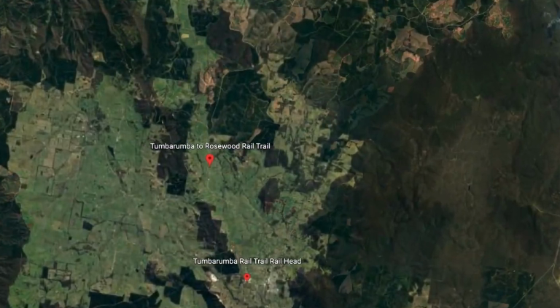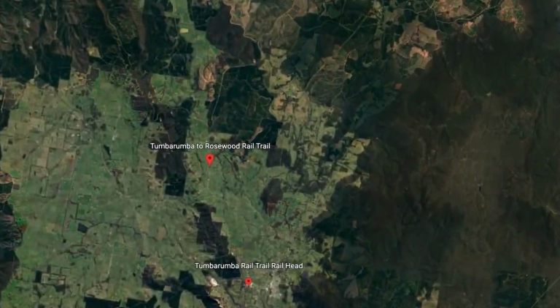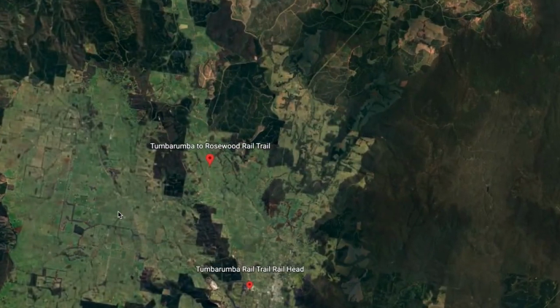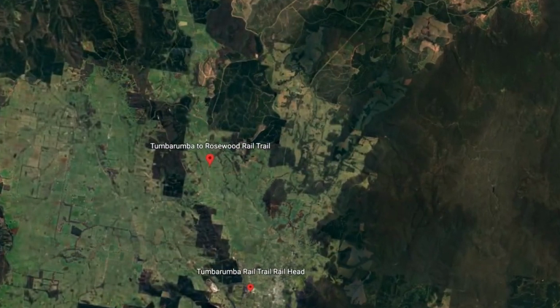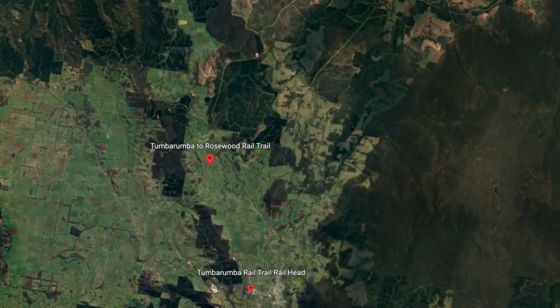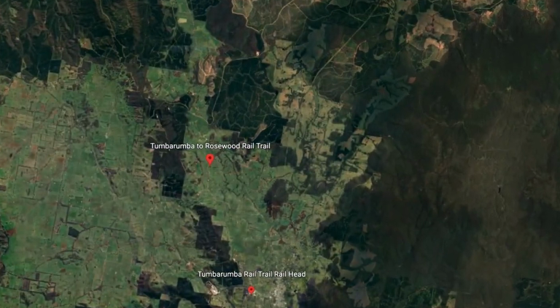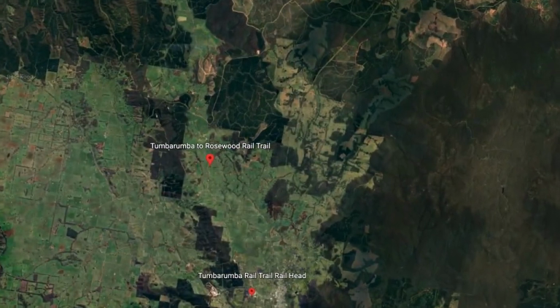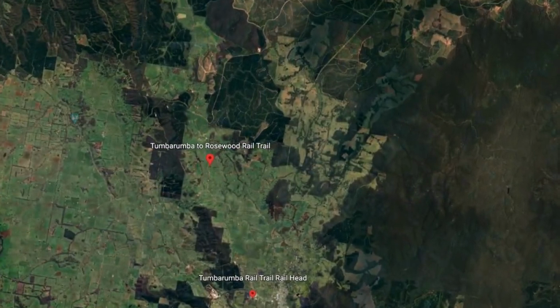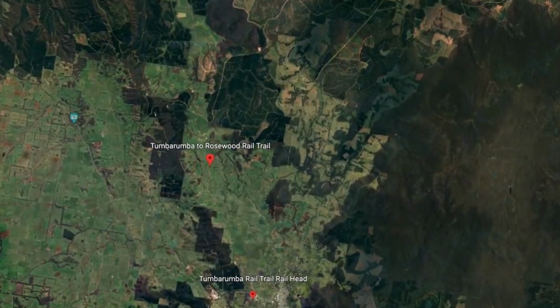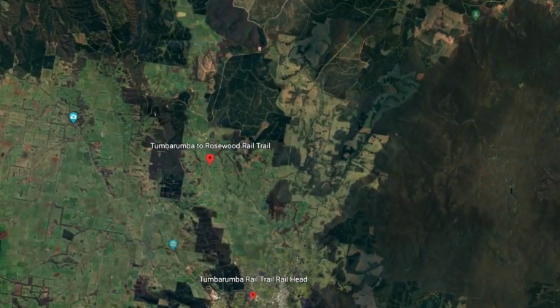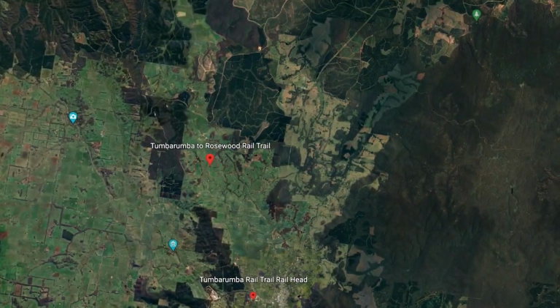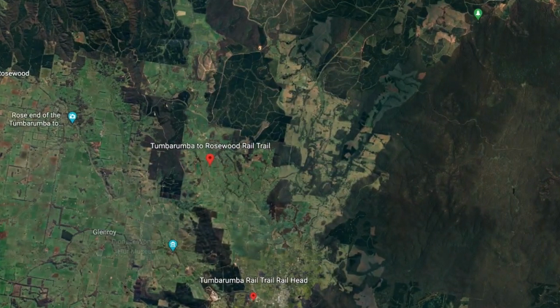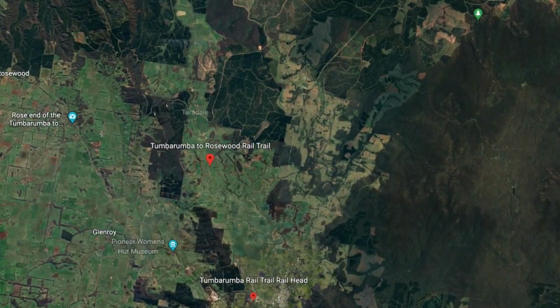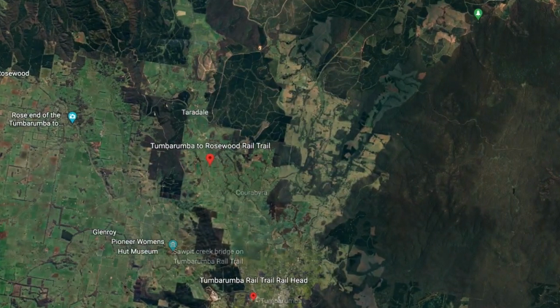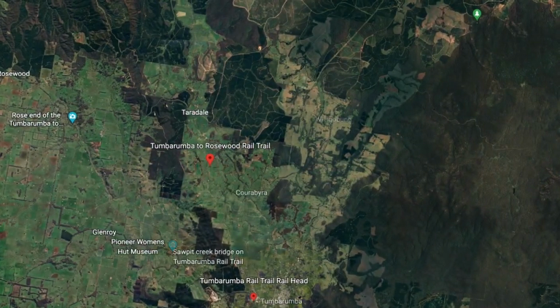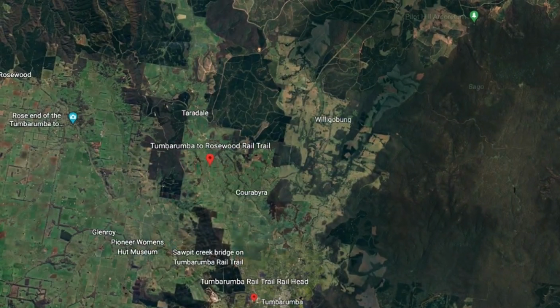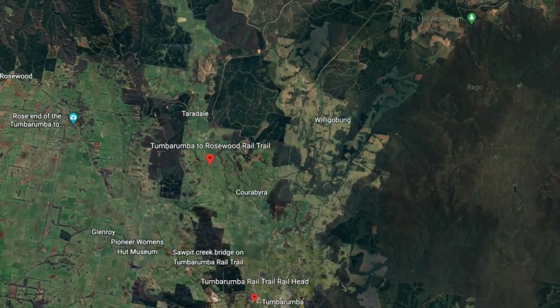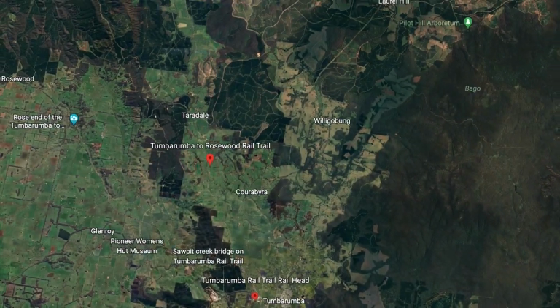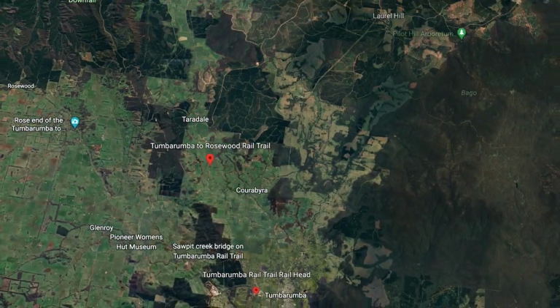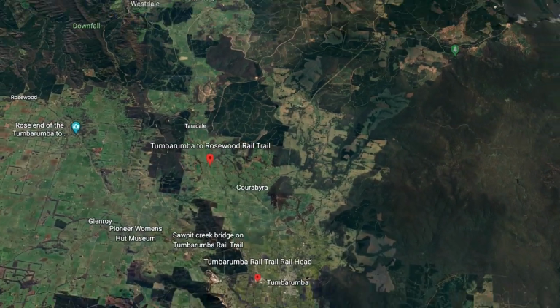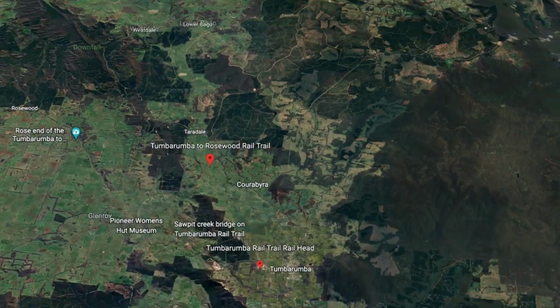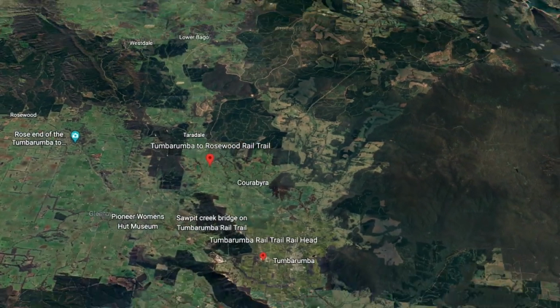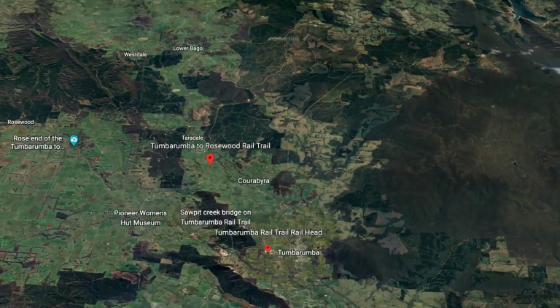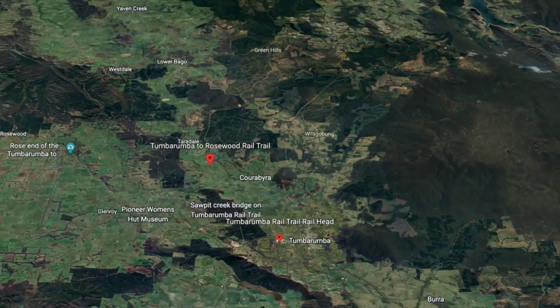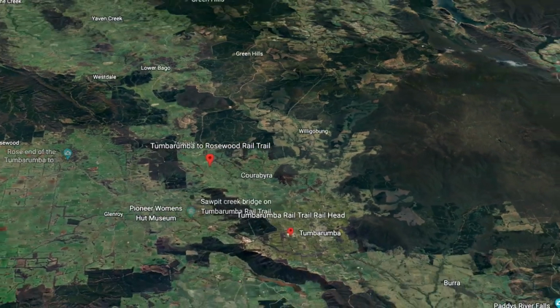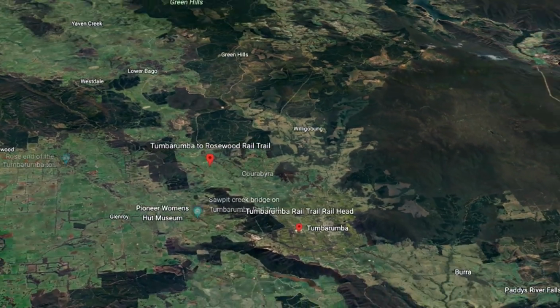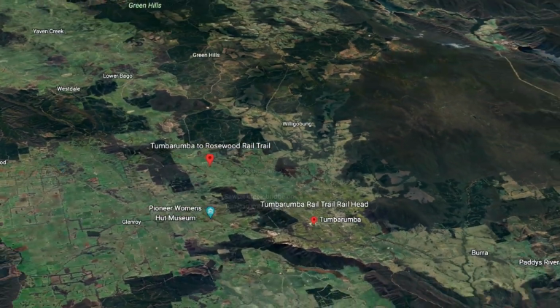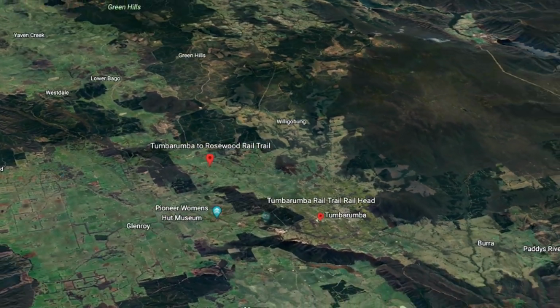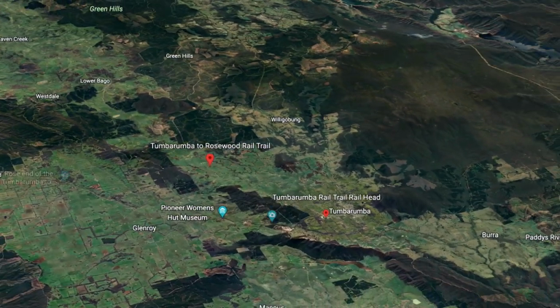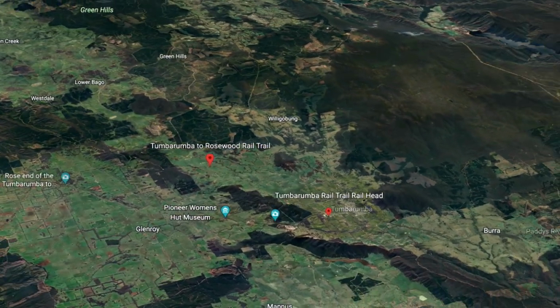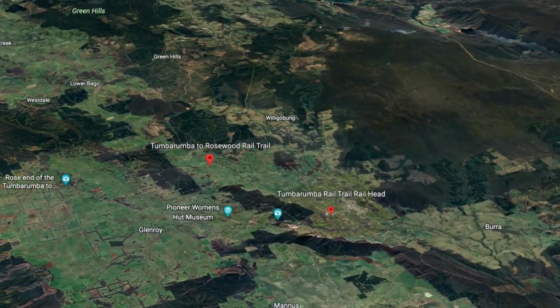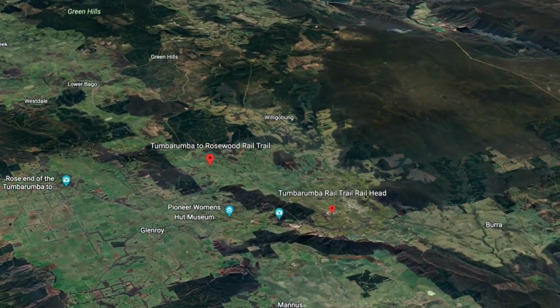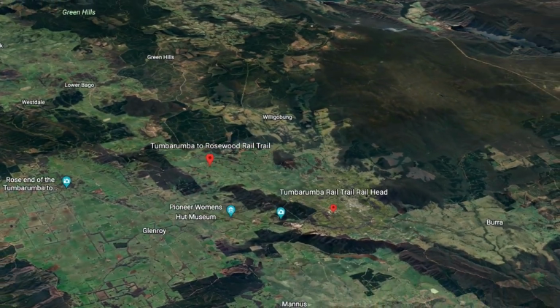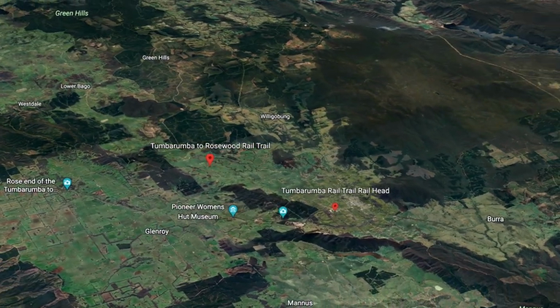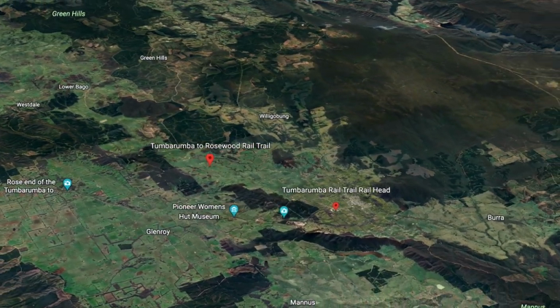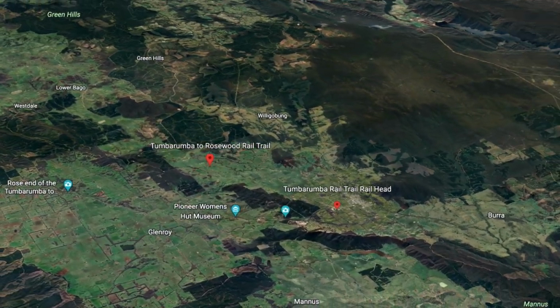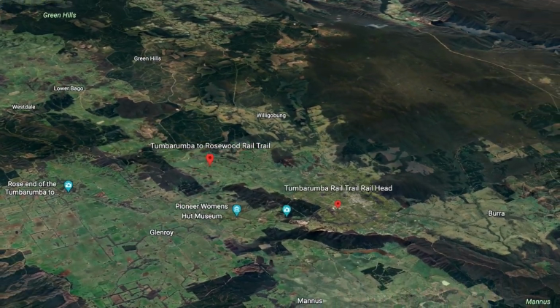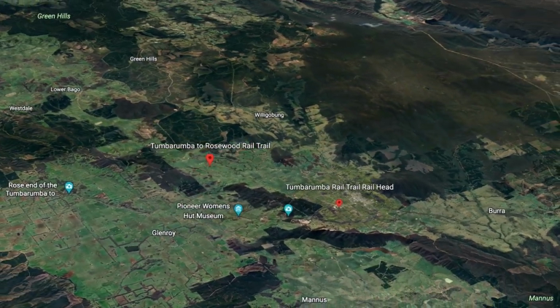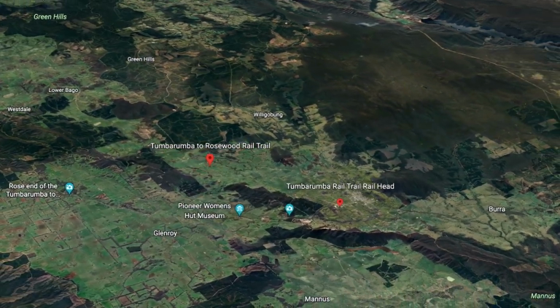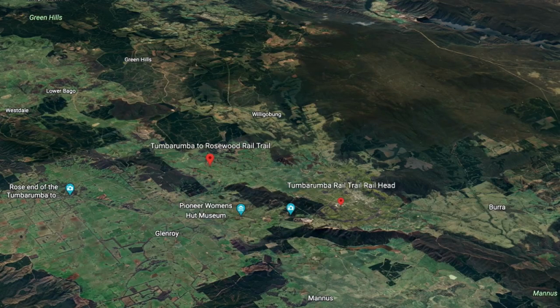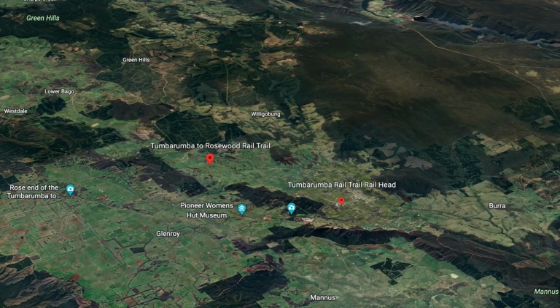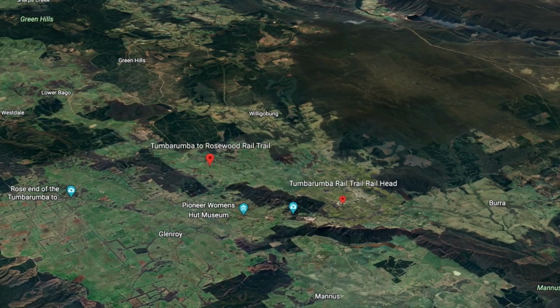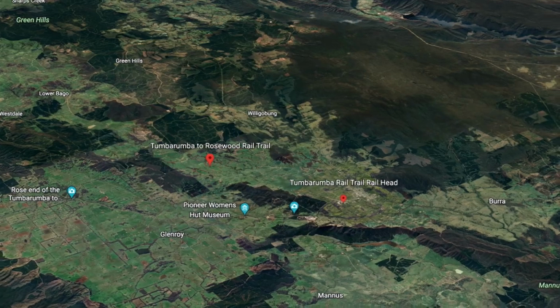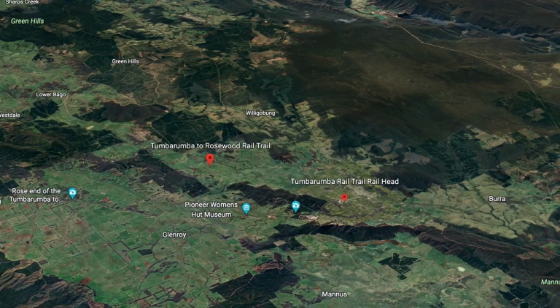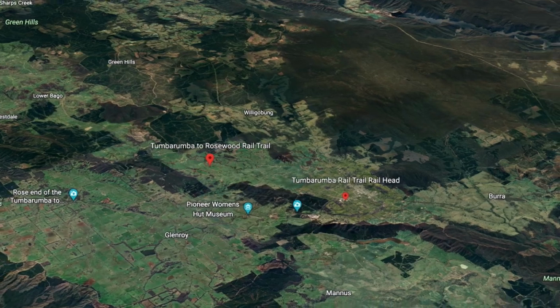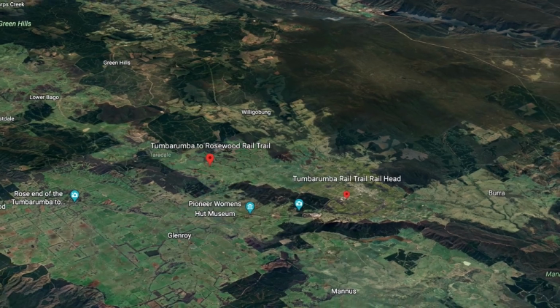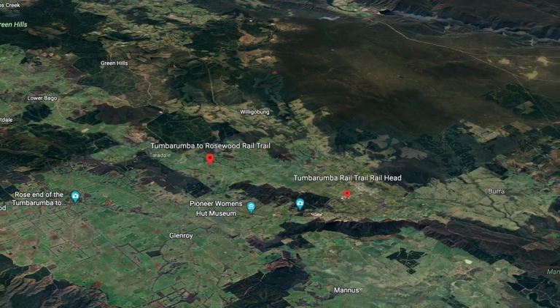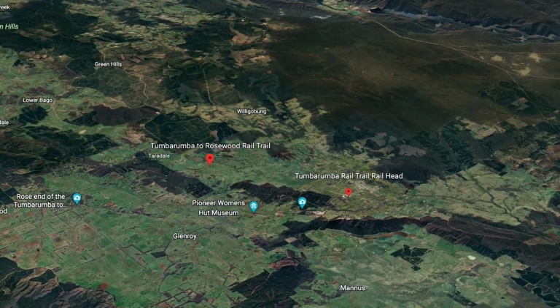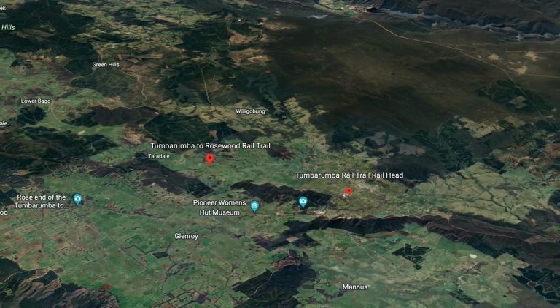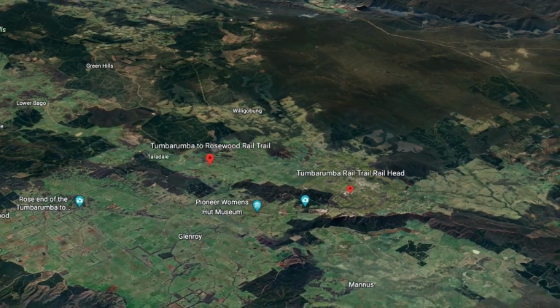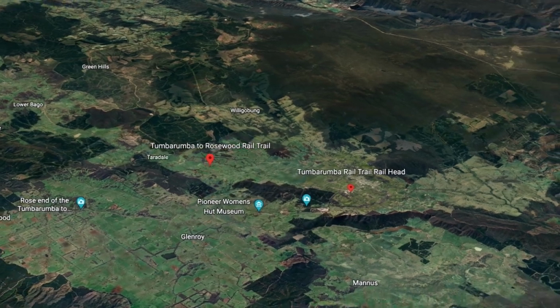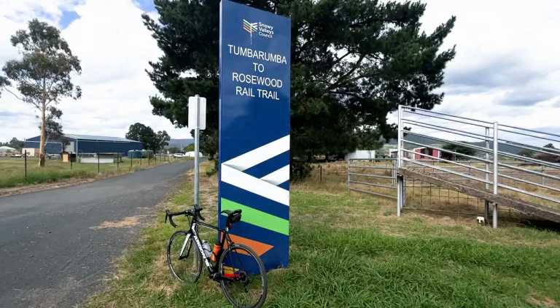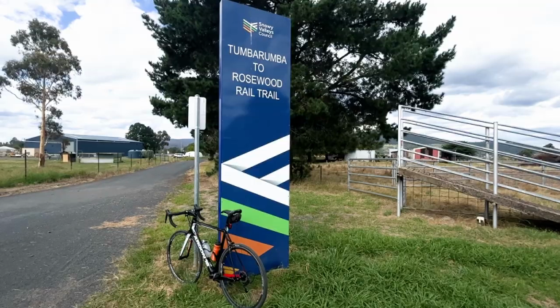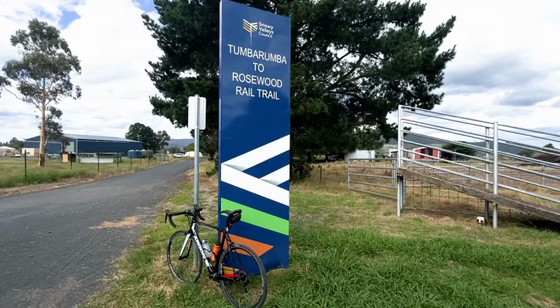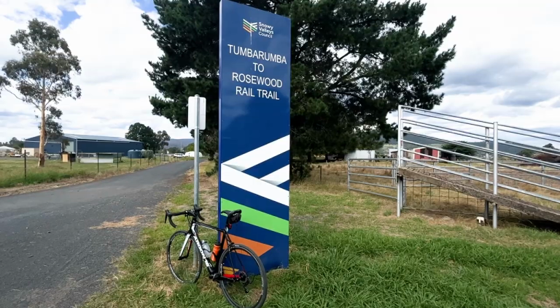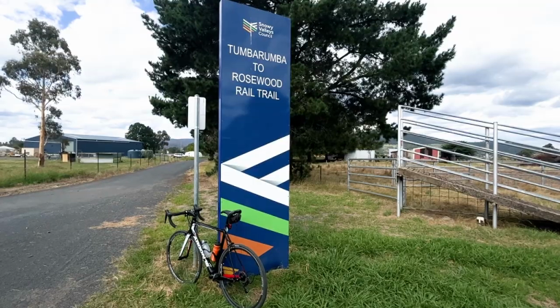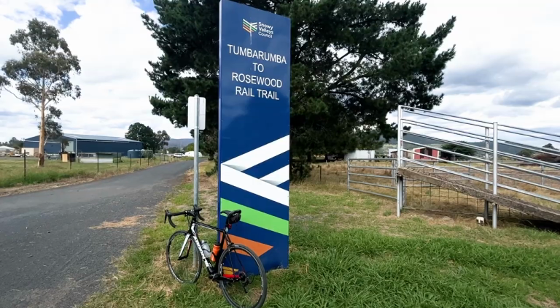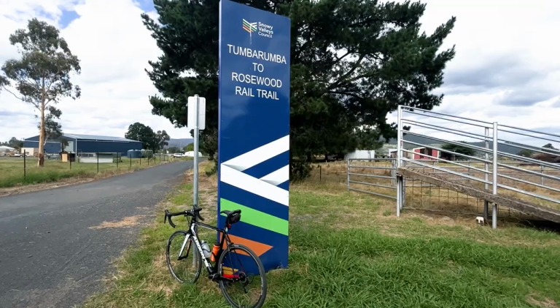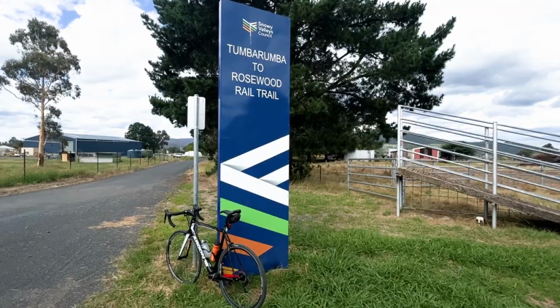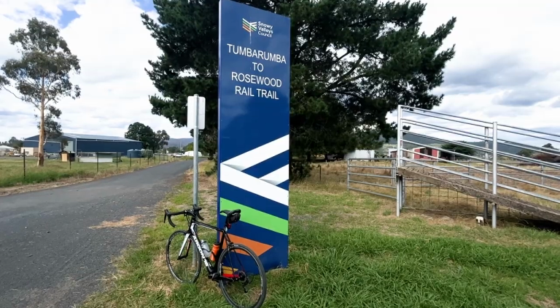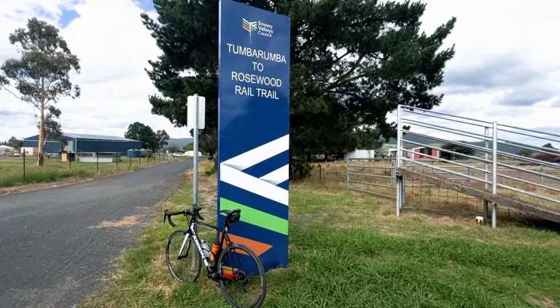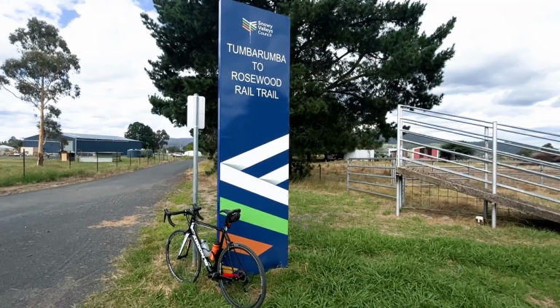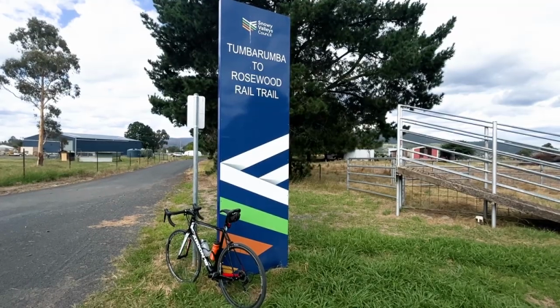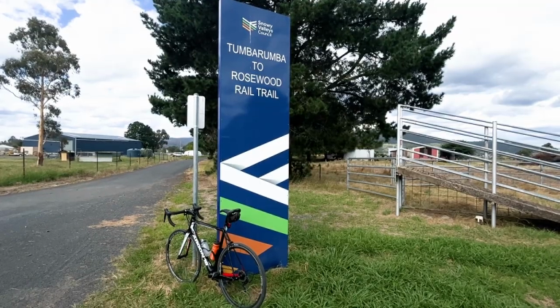21 kilometres each way and I believe it's fully sealed. I'm looking forward to it — rail trails are in.